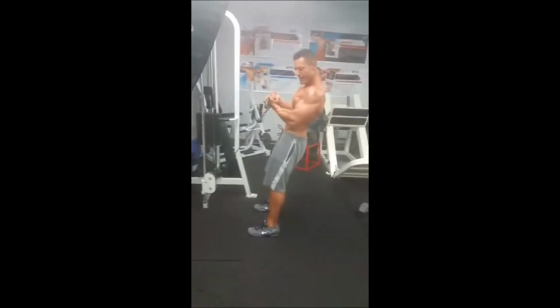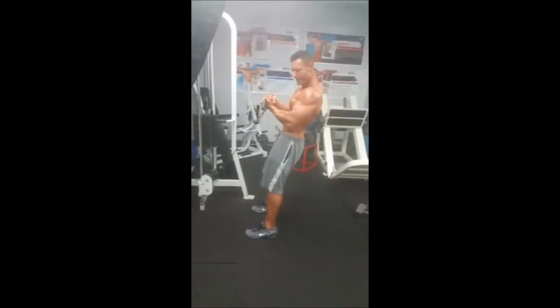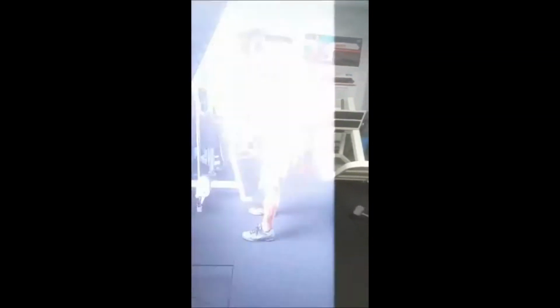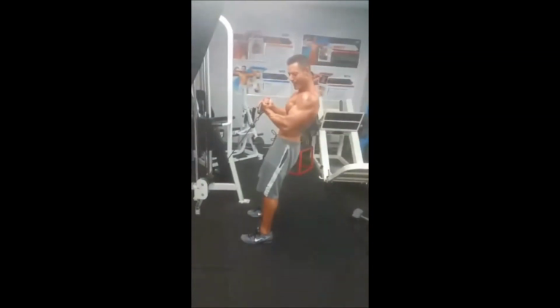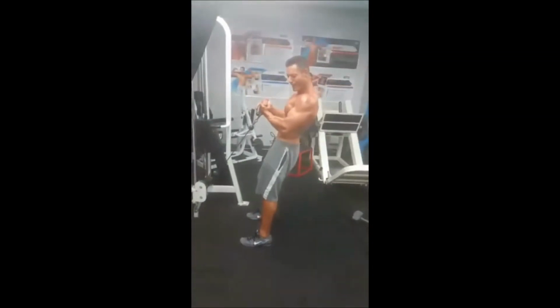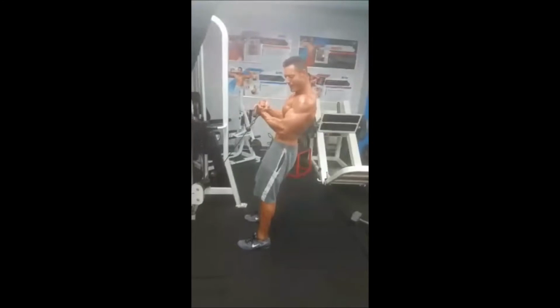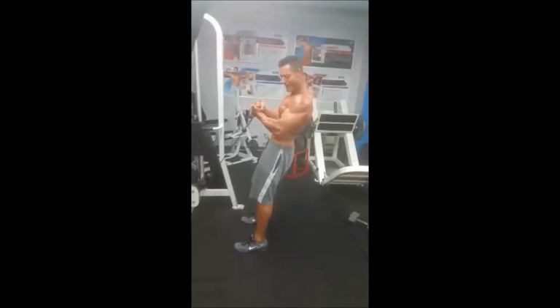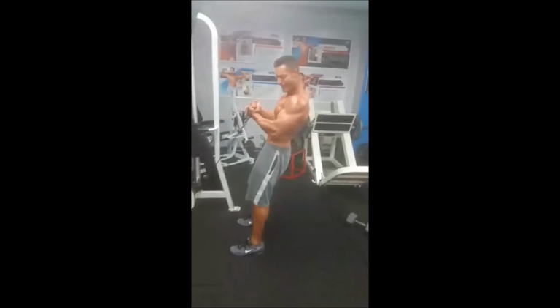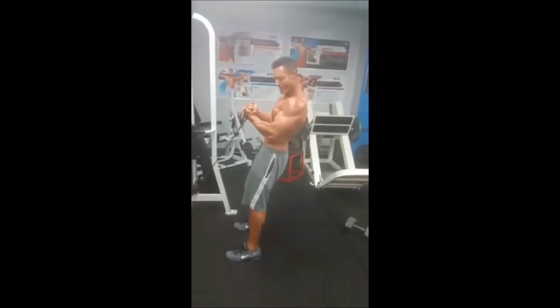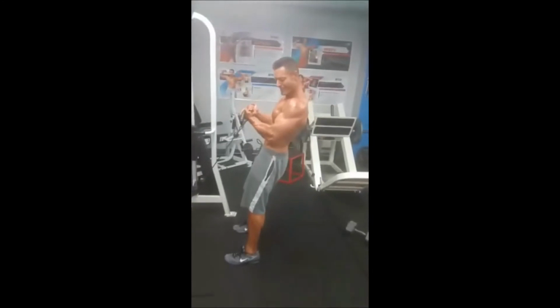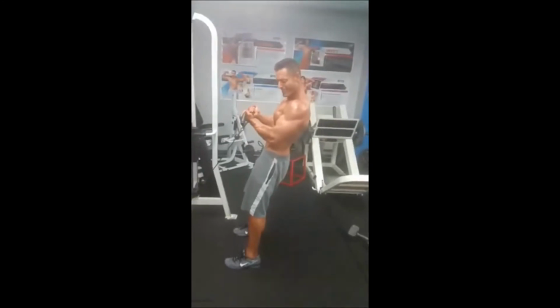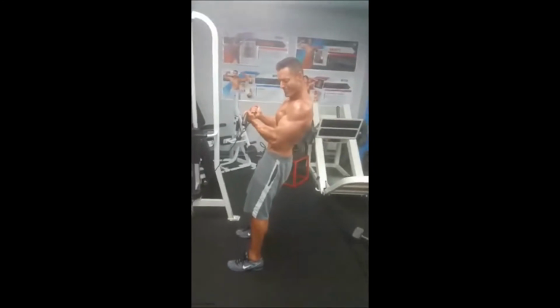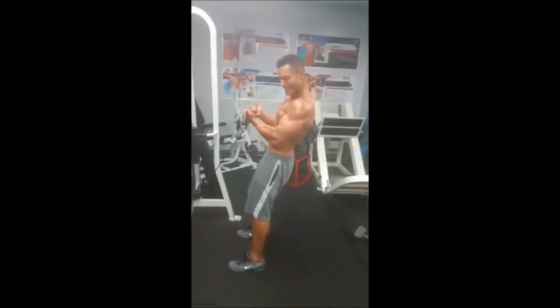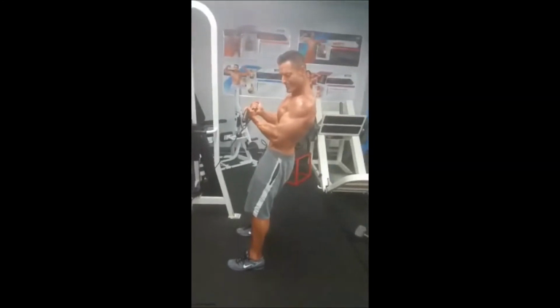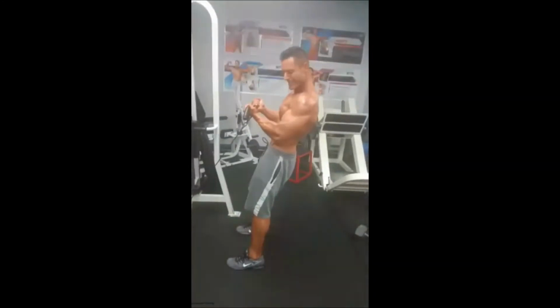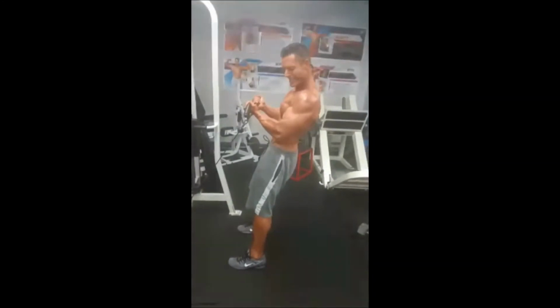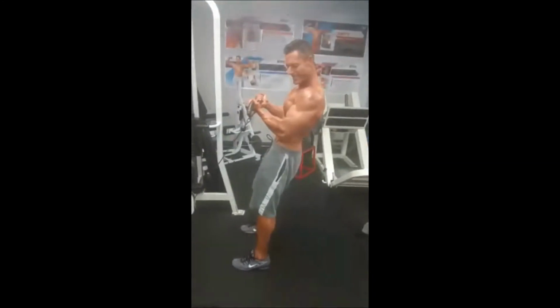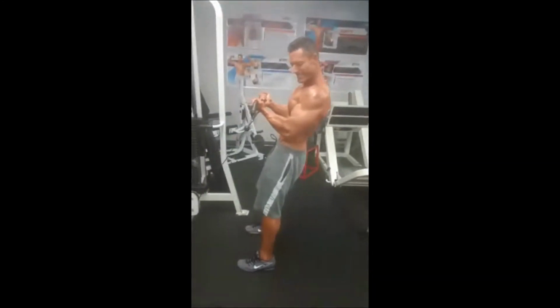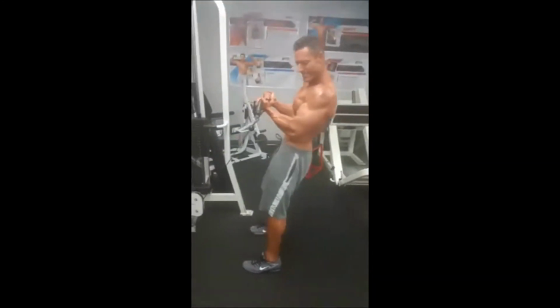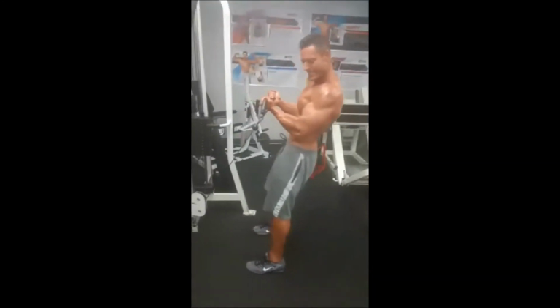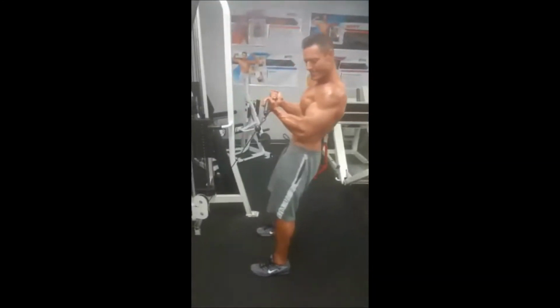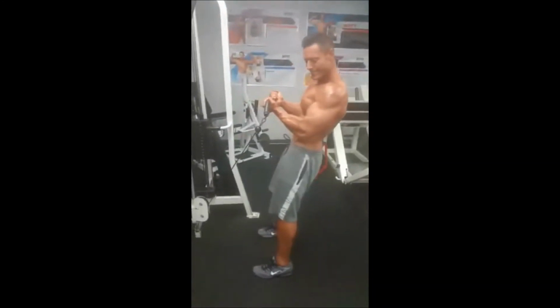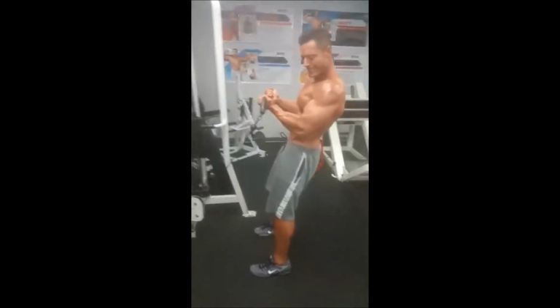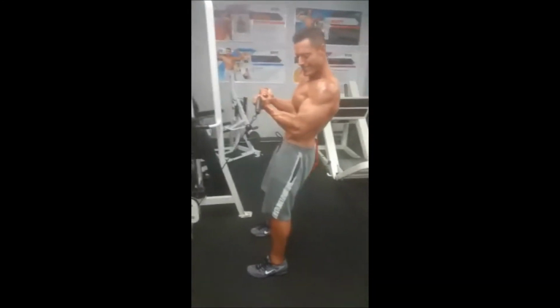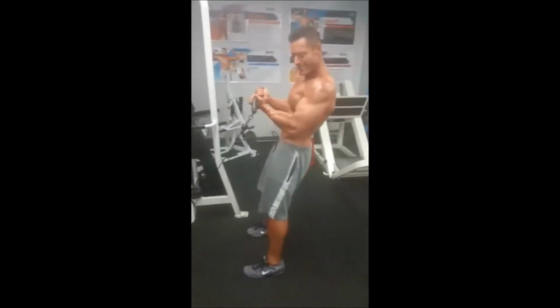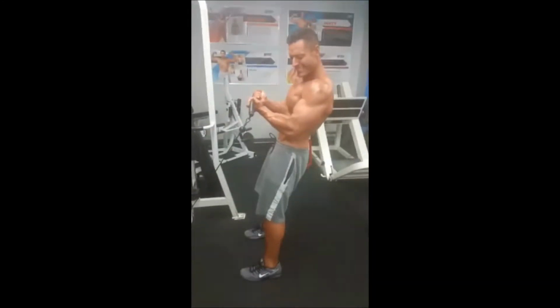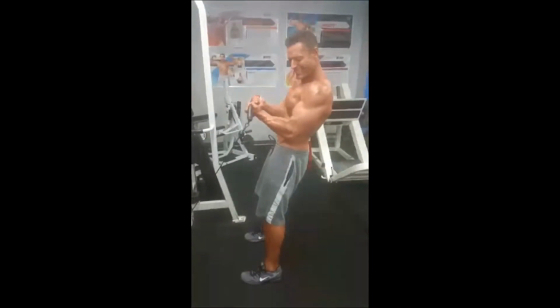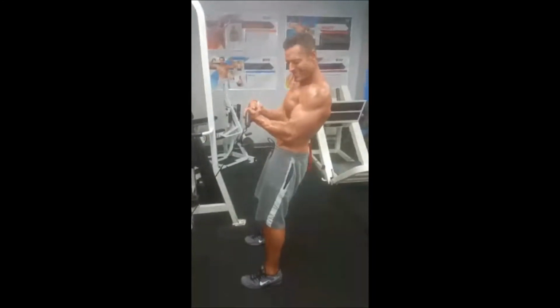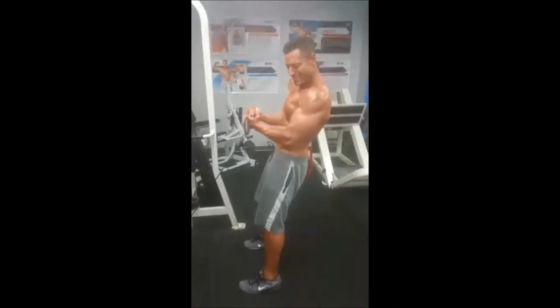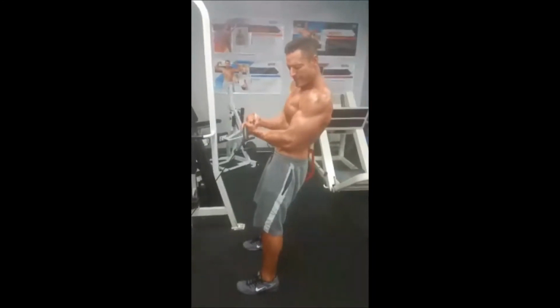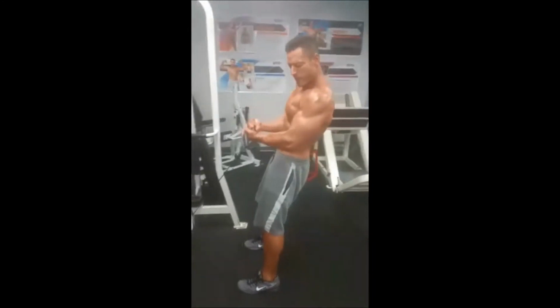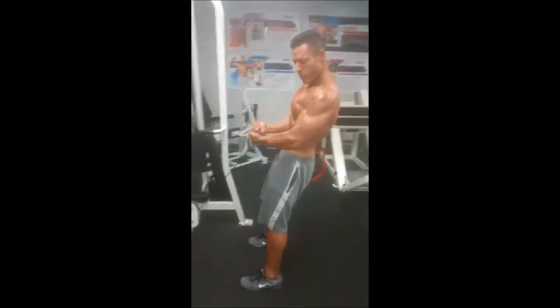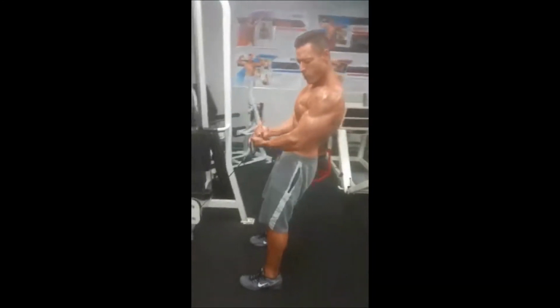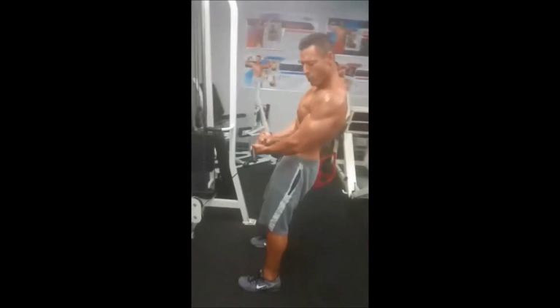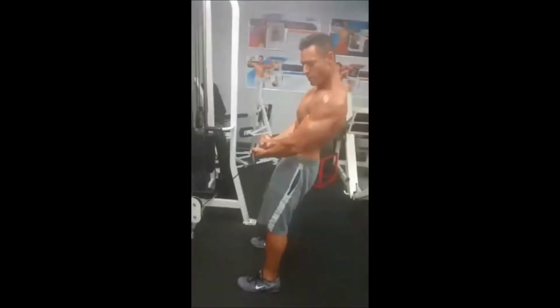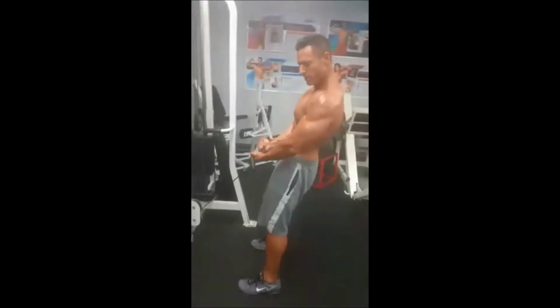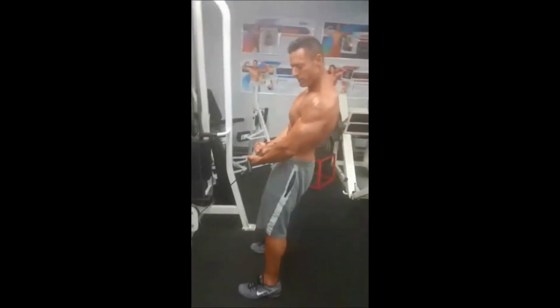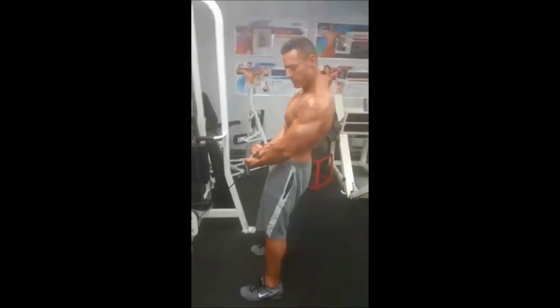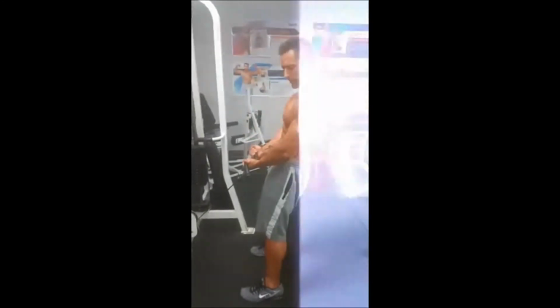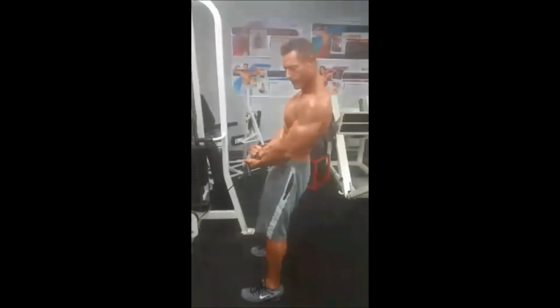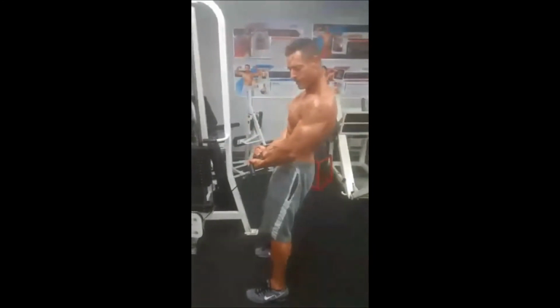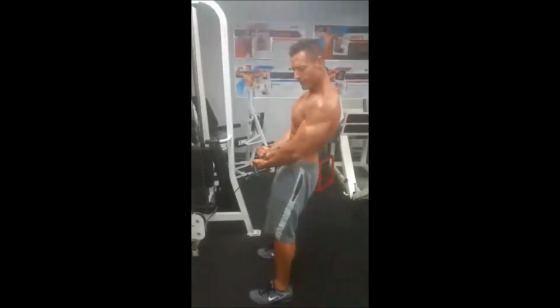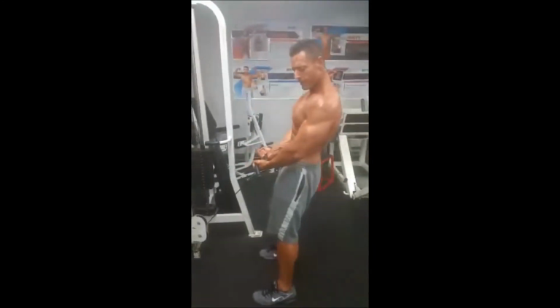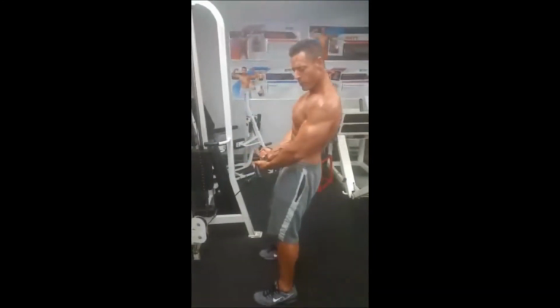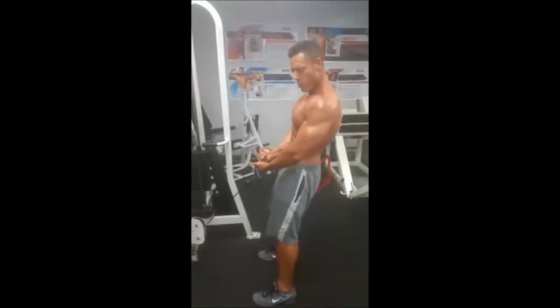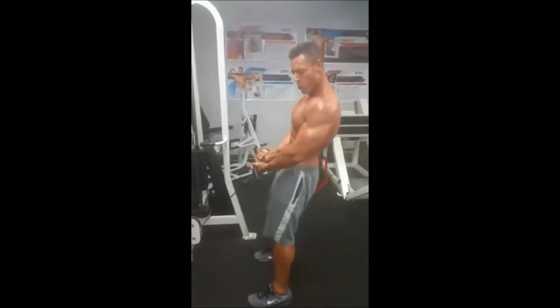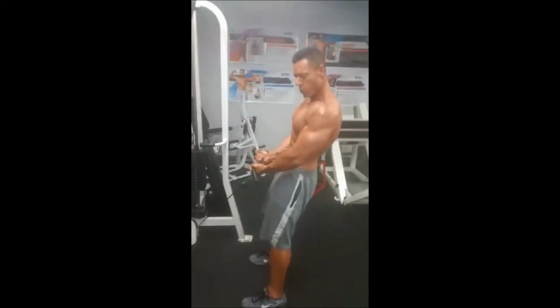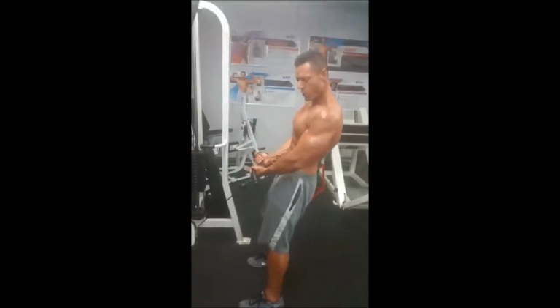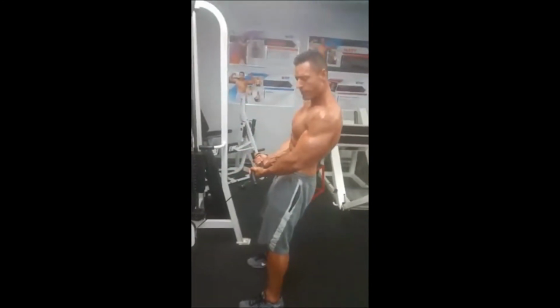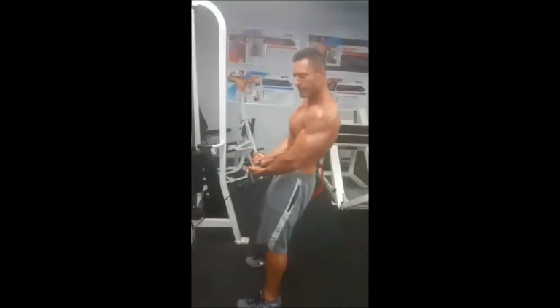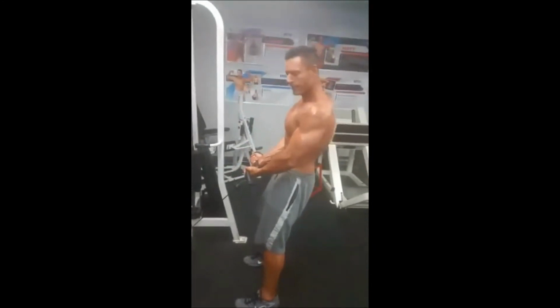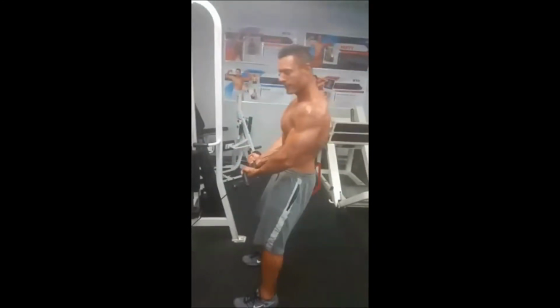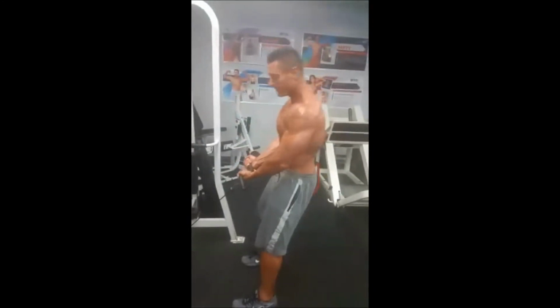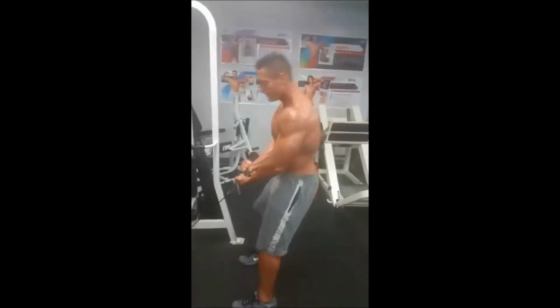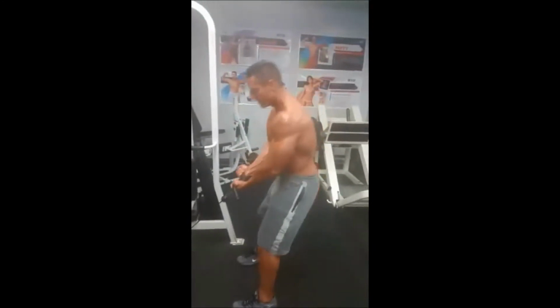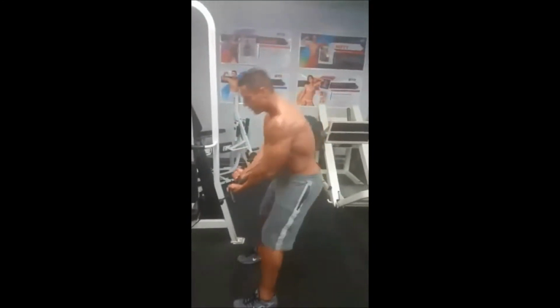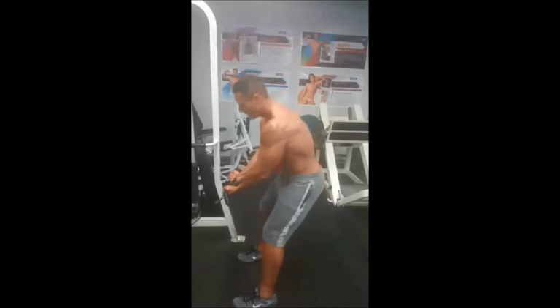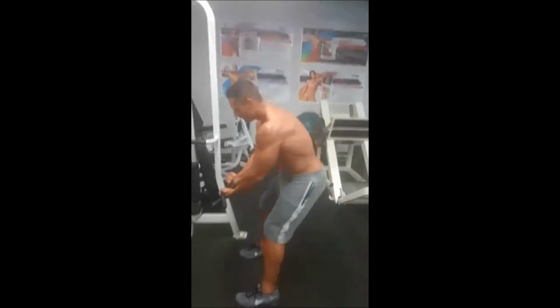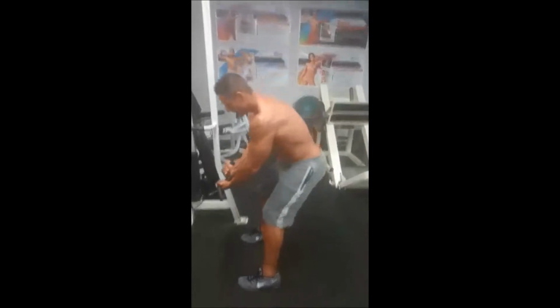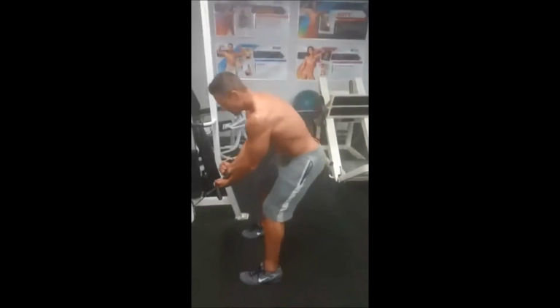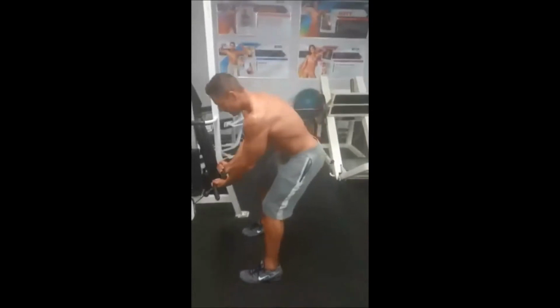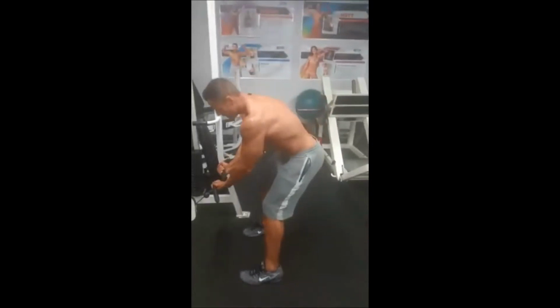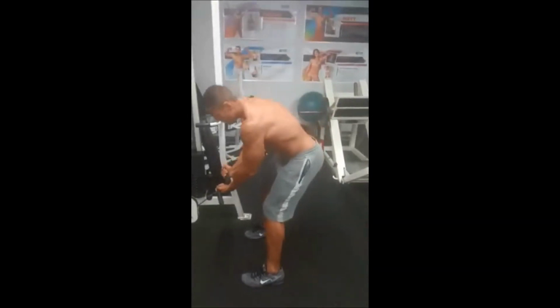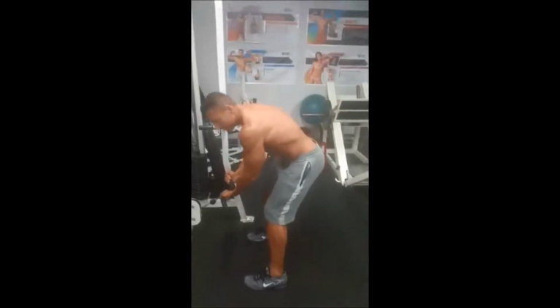Yeah buddy! Hold that — David says that's dope. Relax. Thanks Dave!